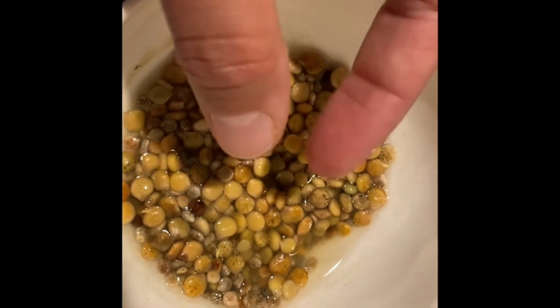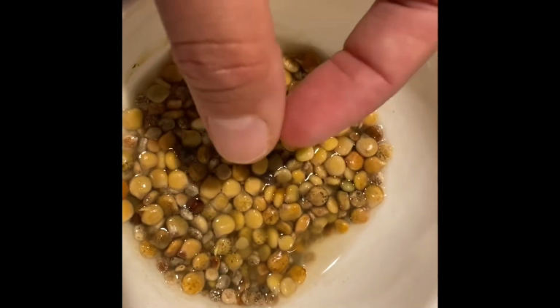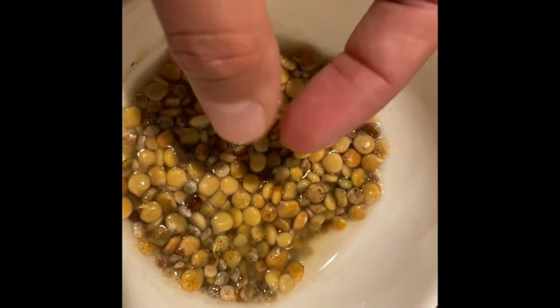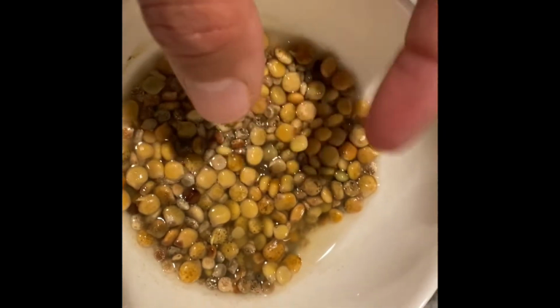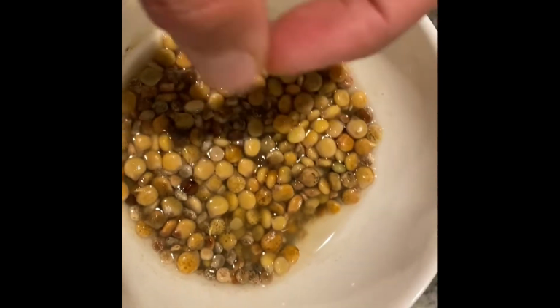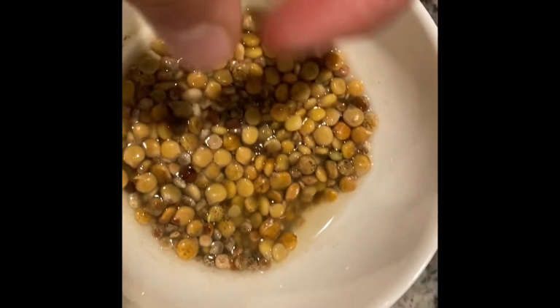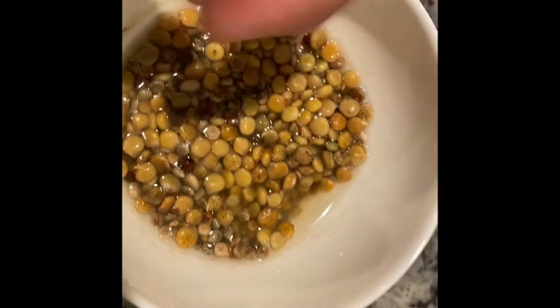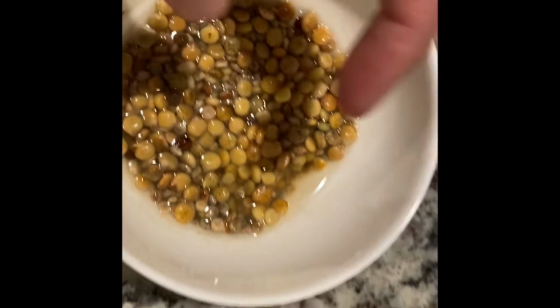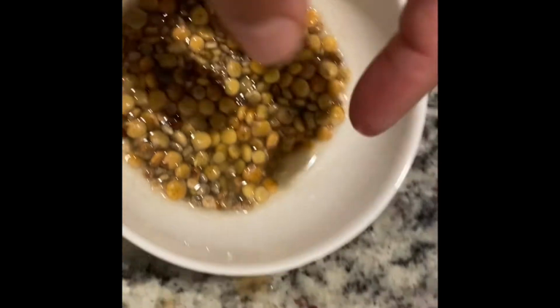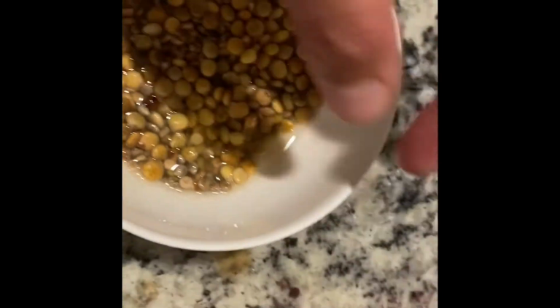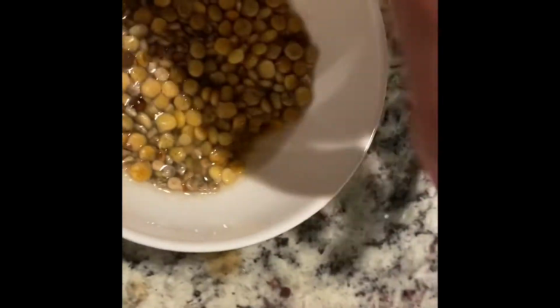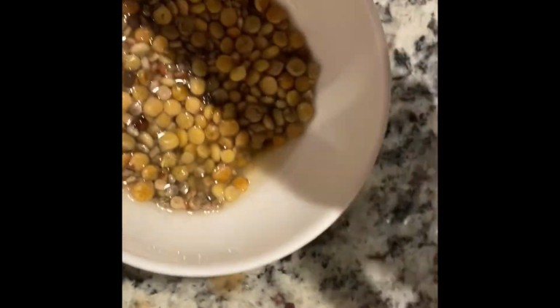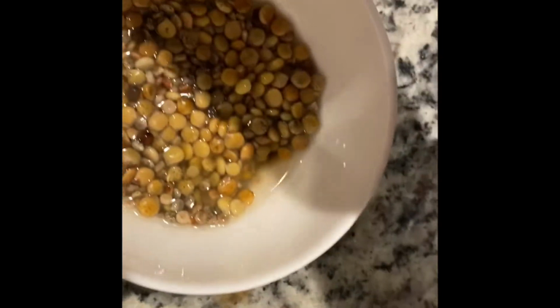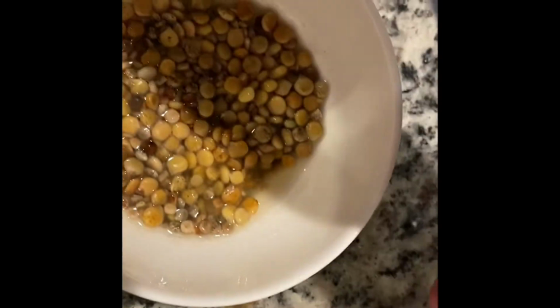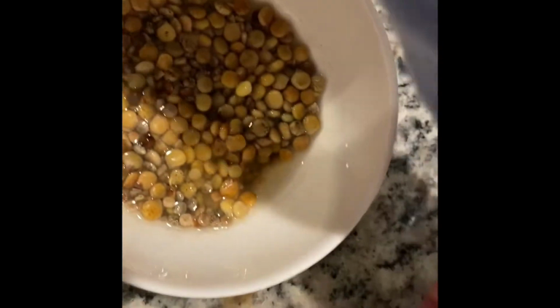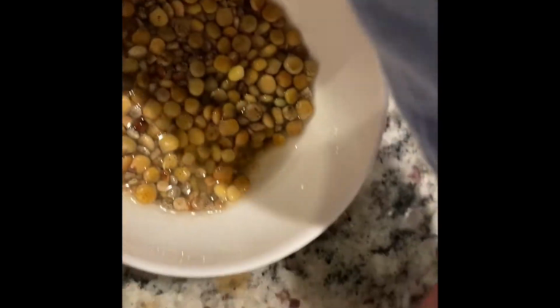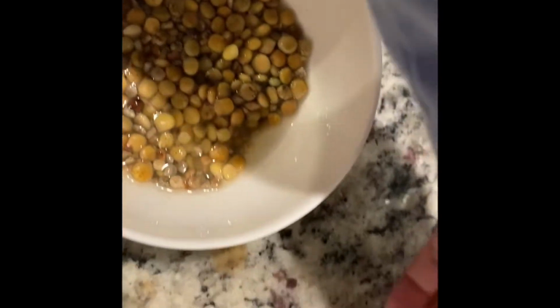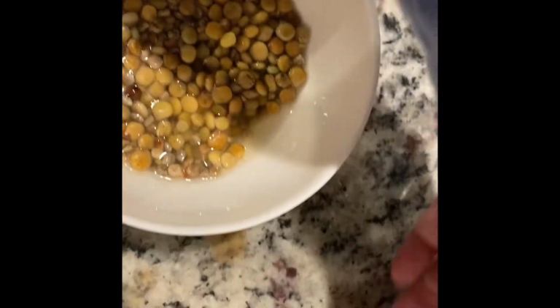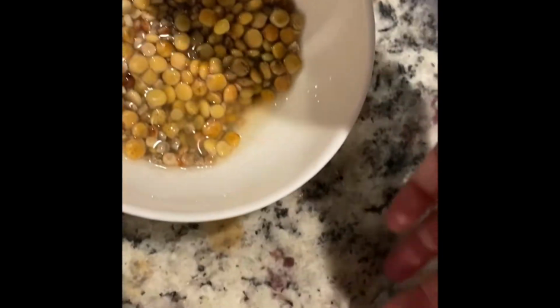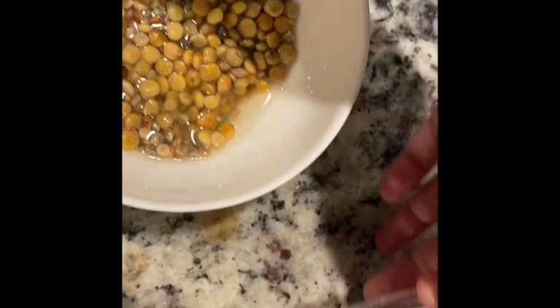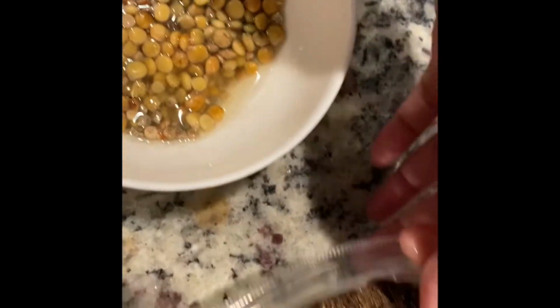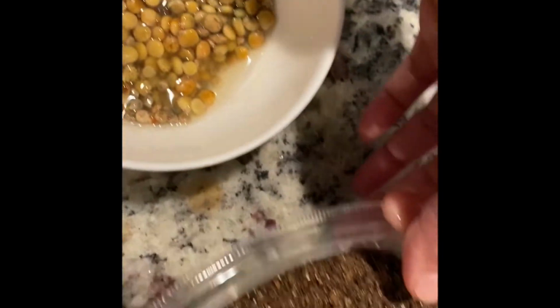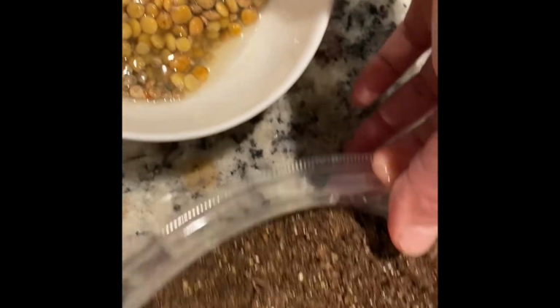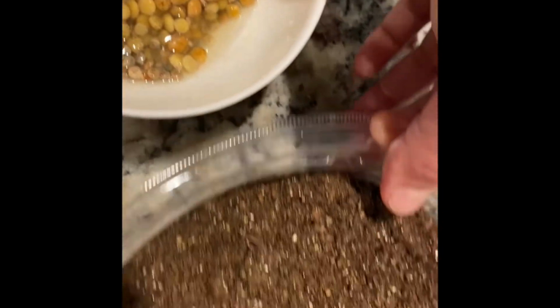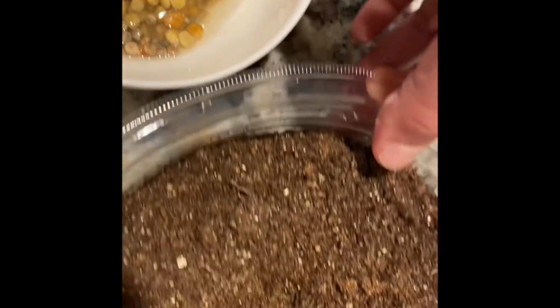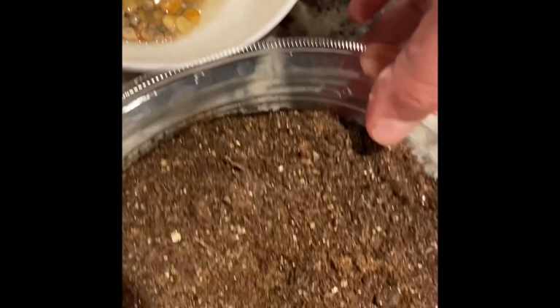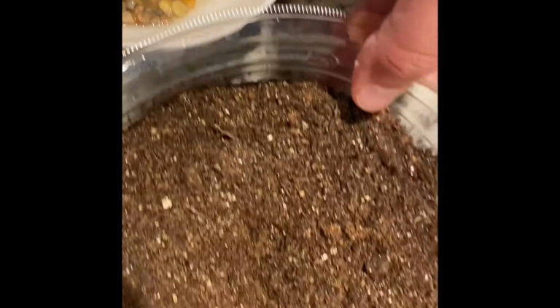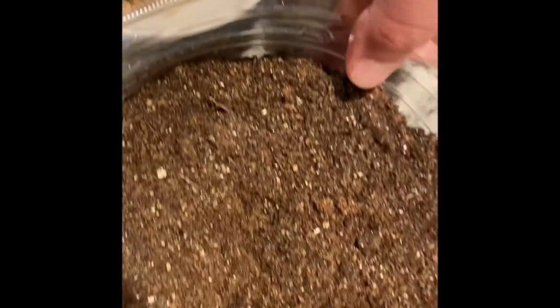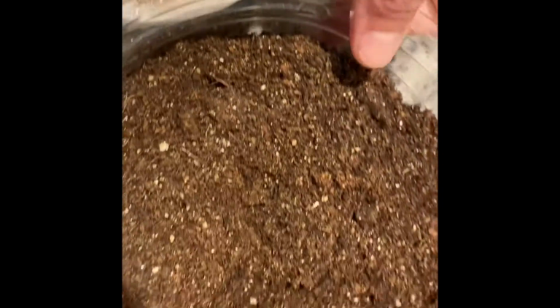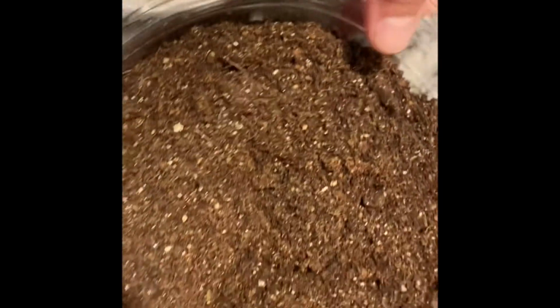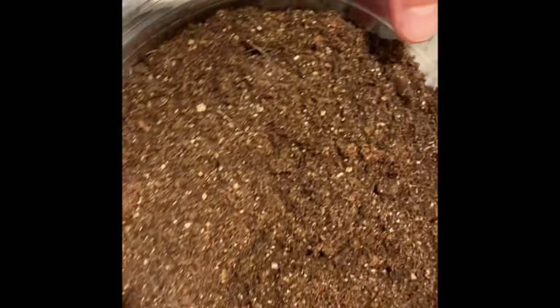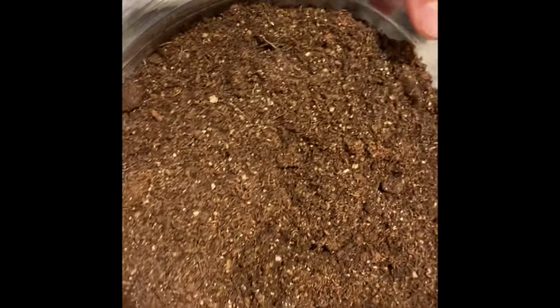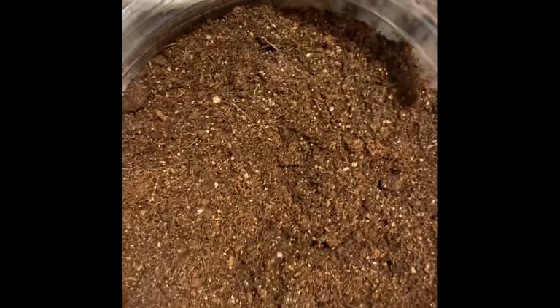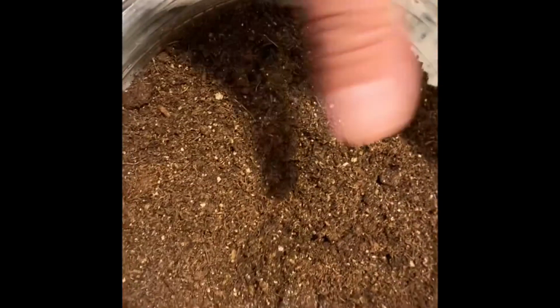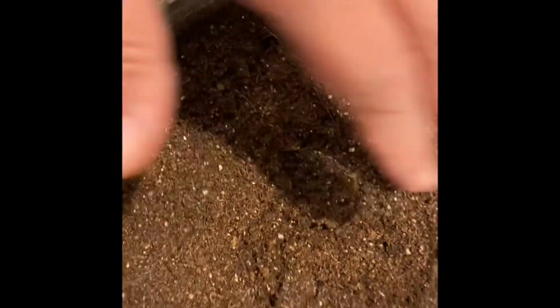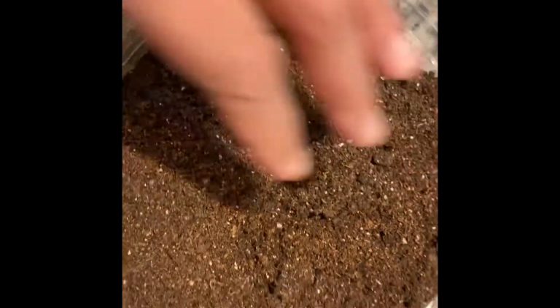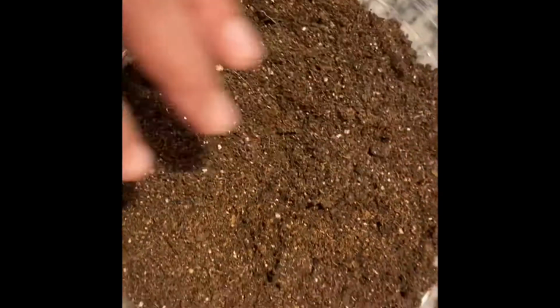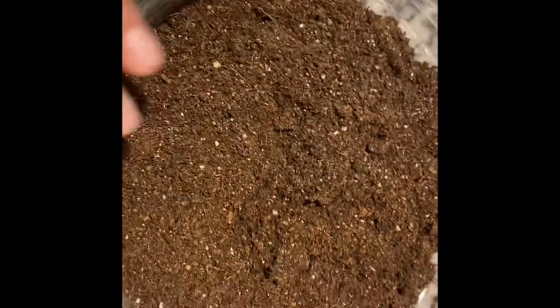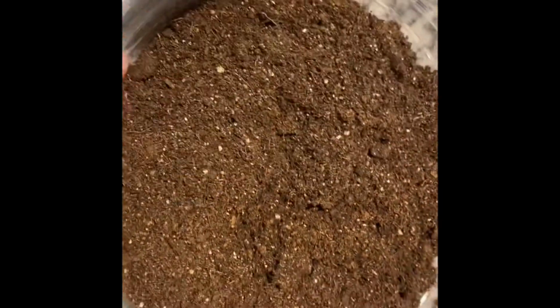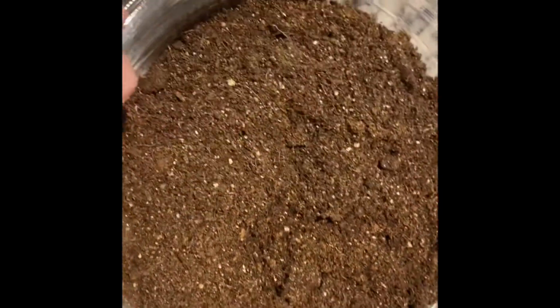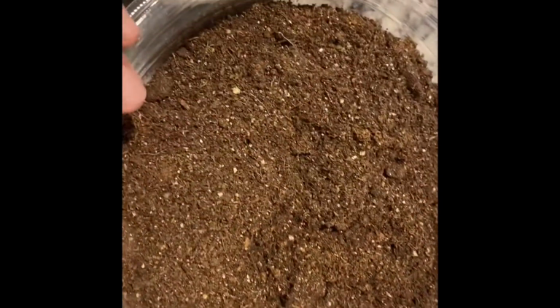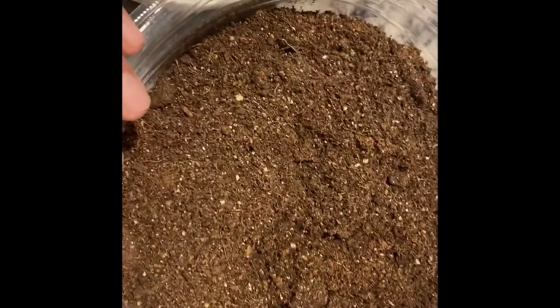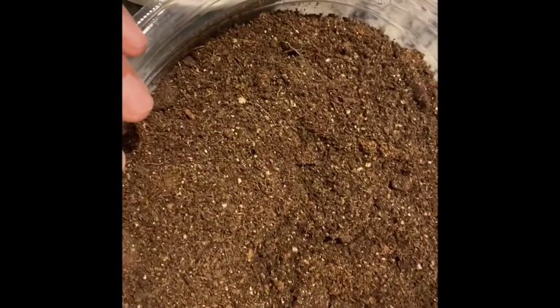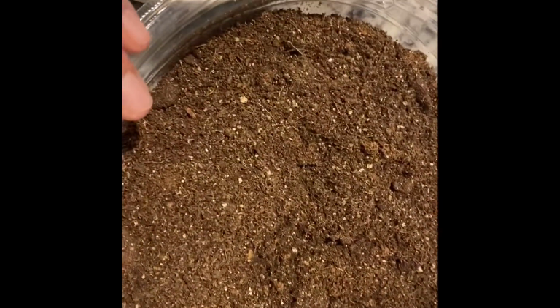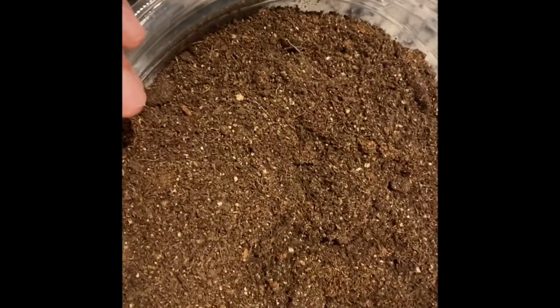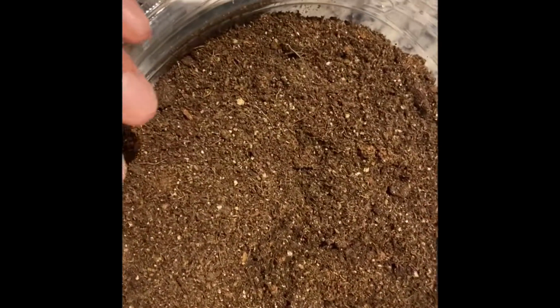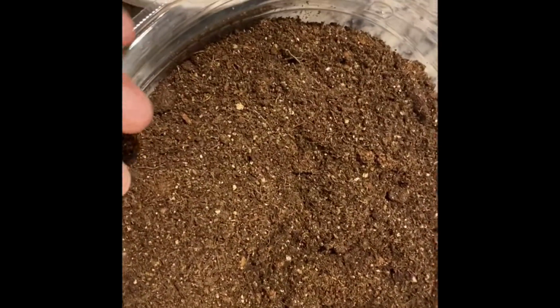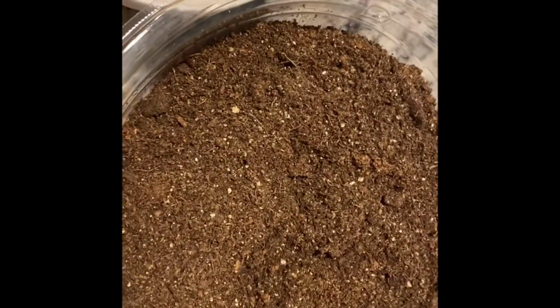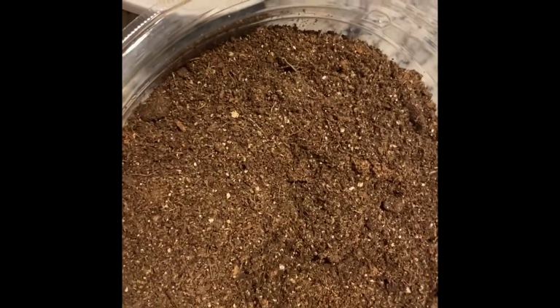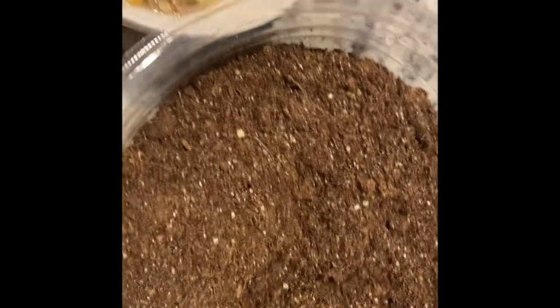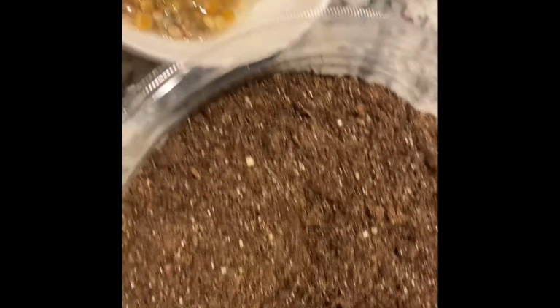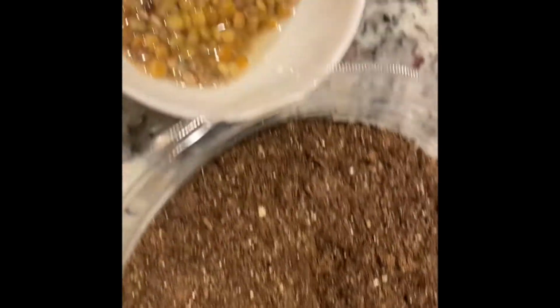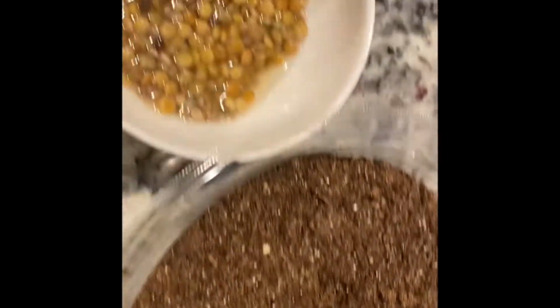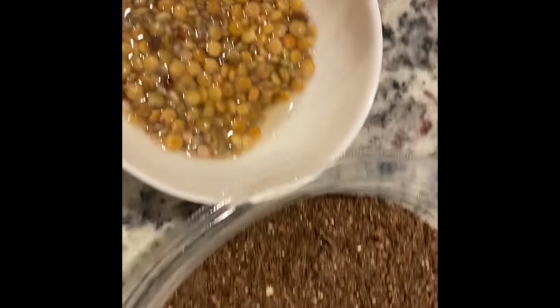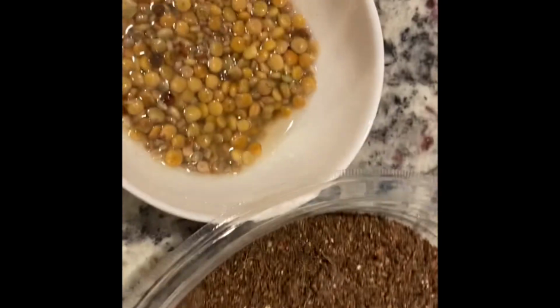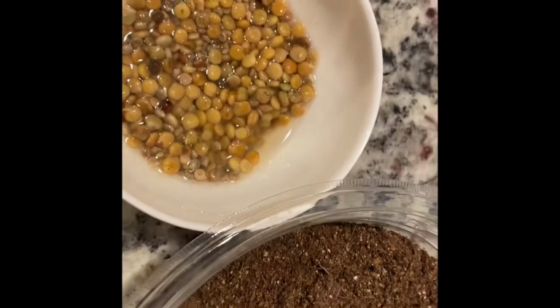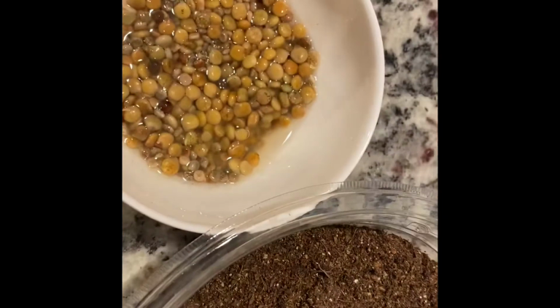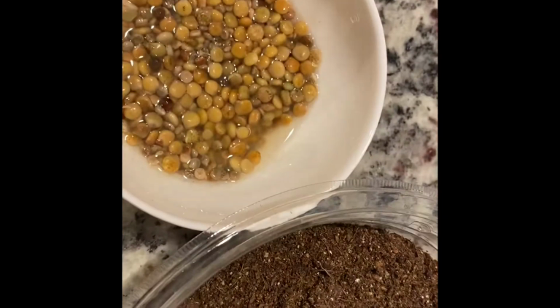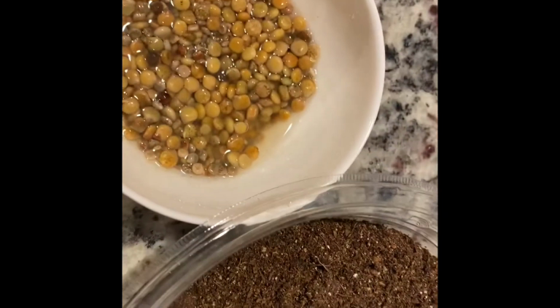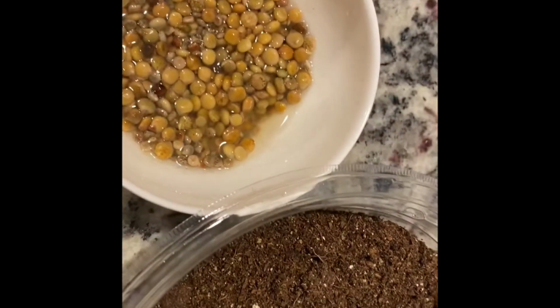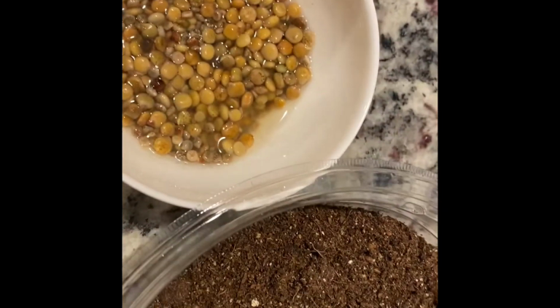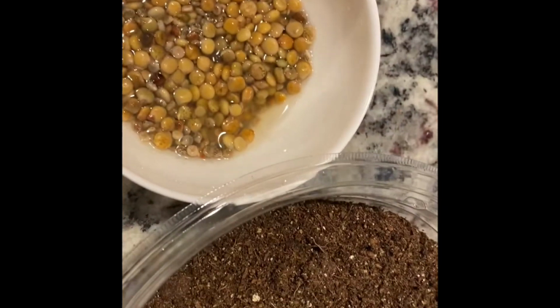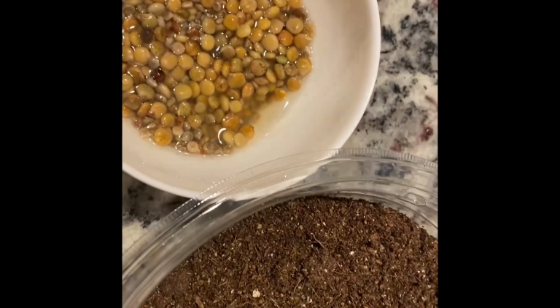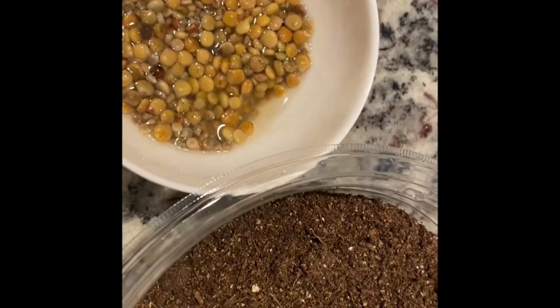I am going to add these in a container with some spray and let them germinate.